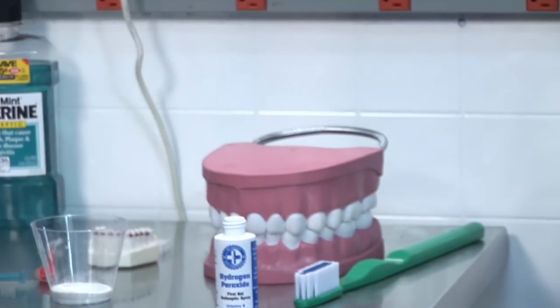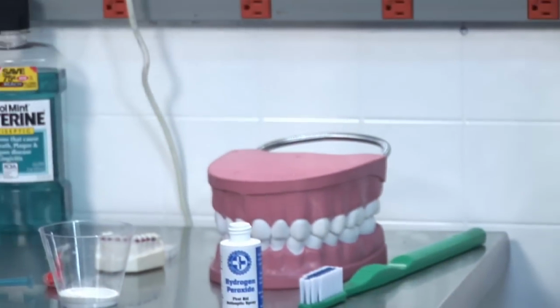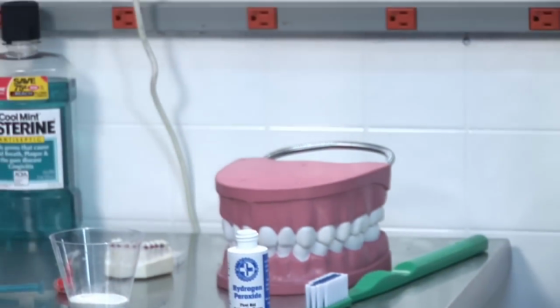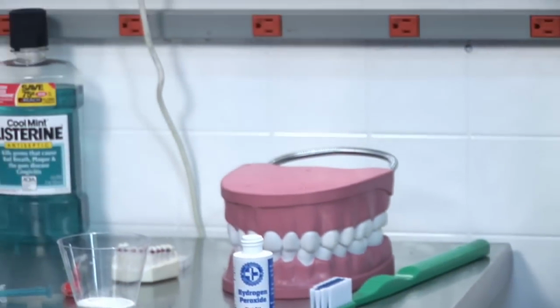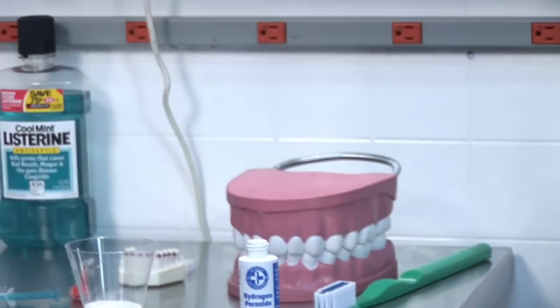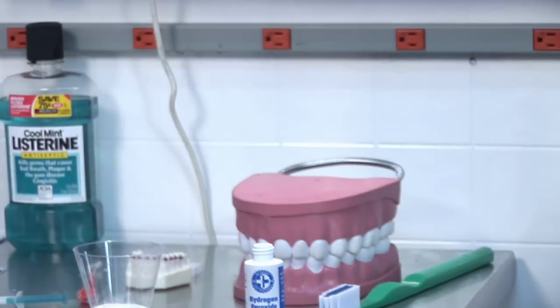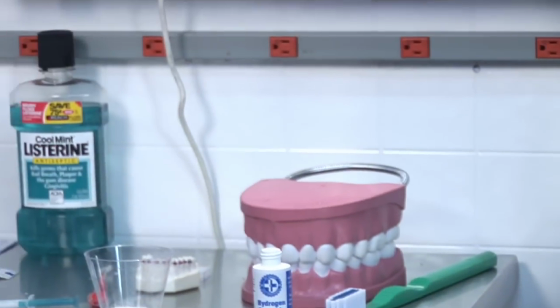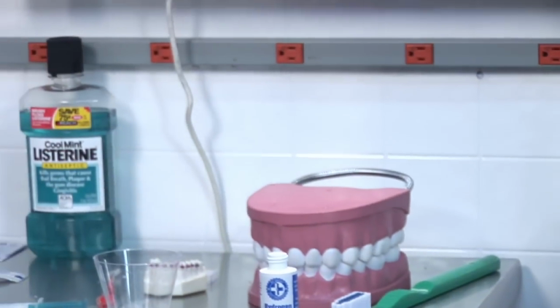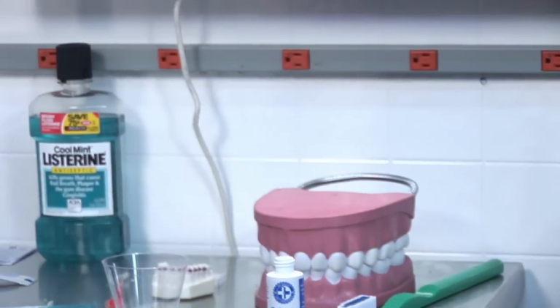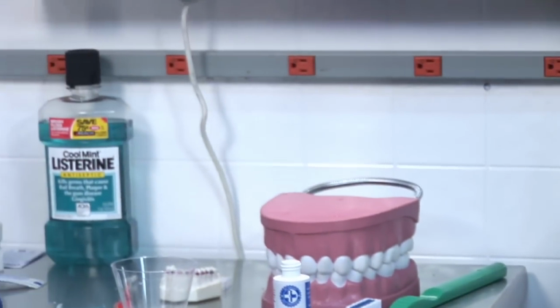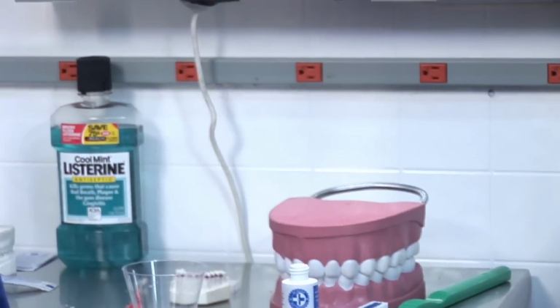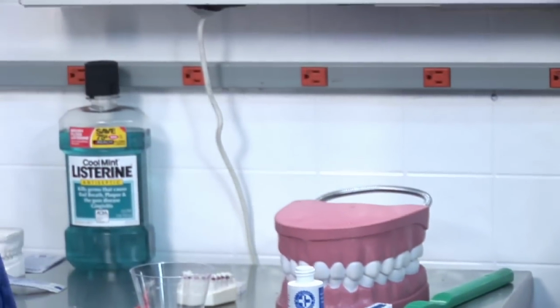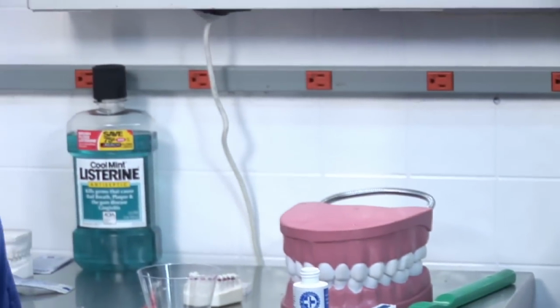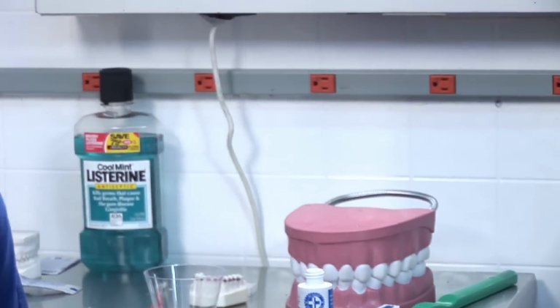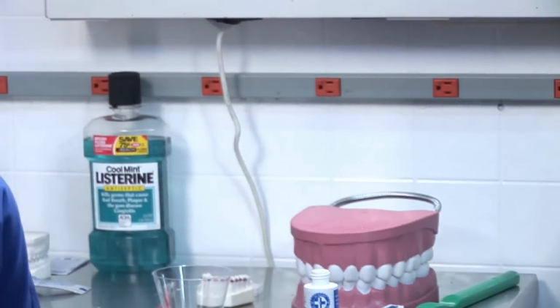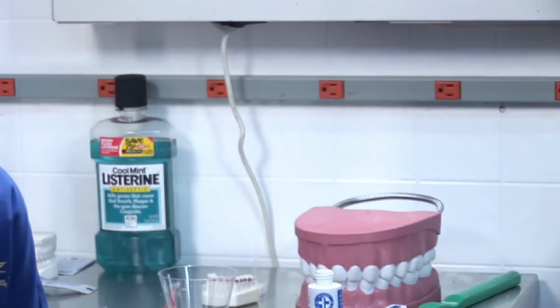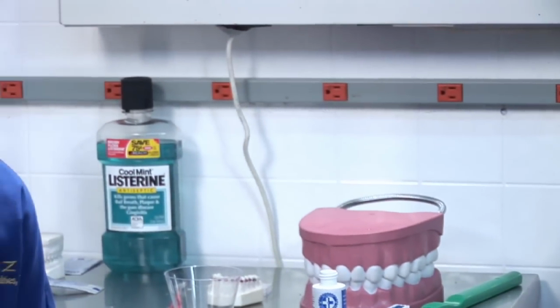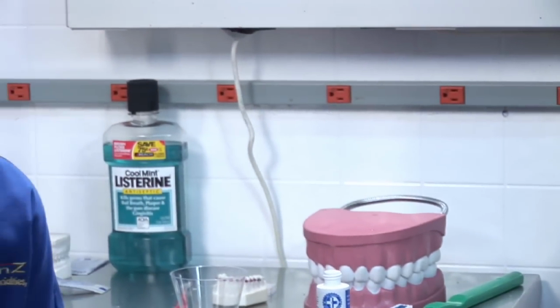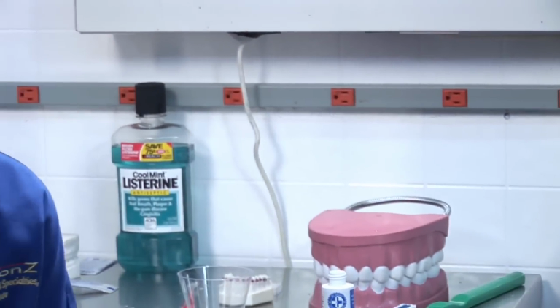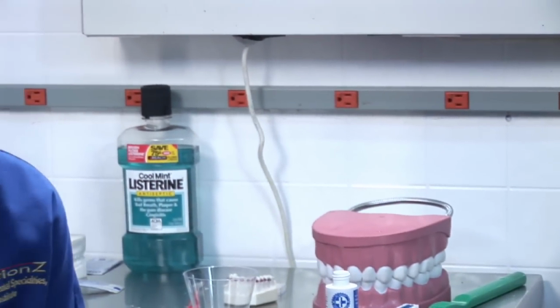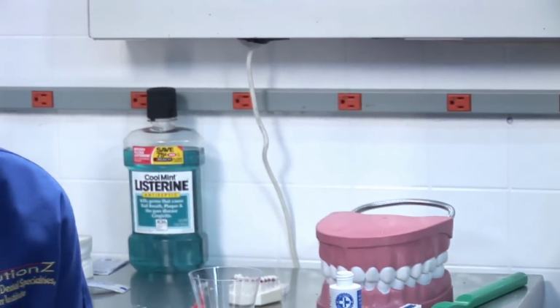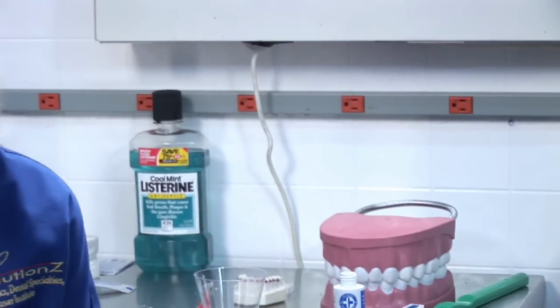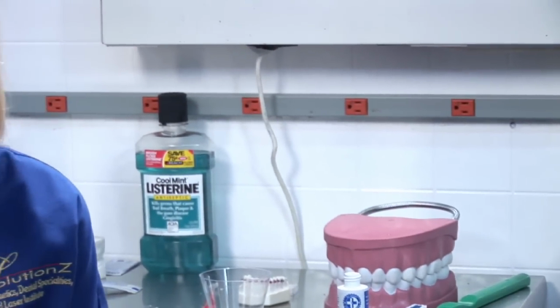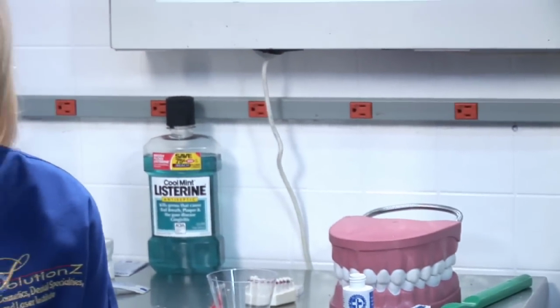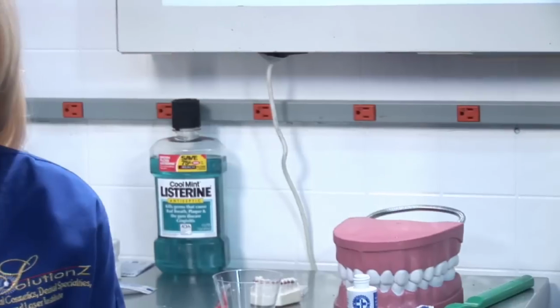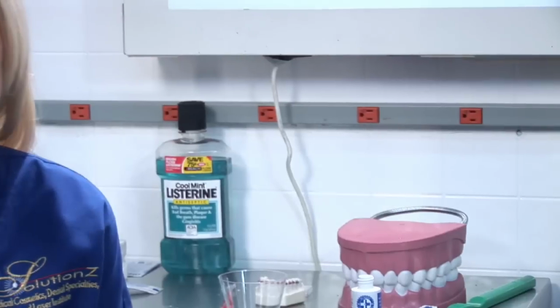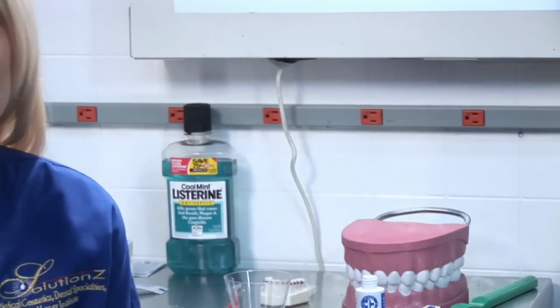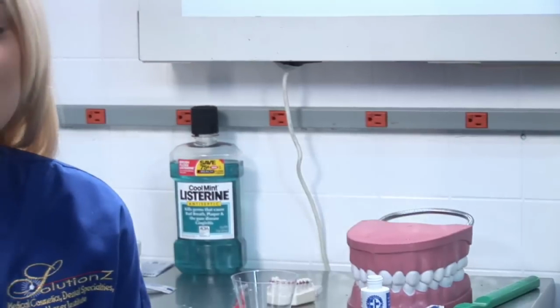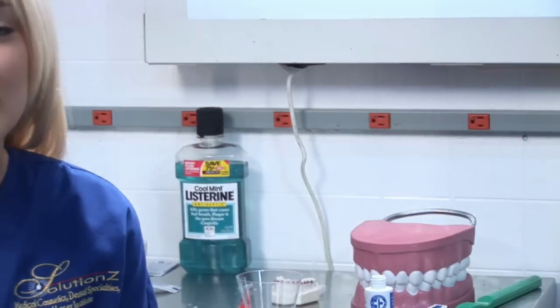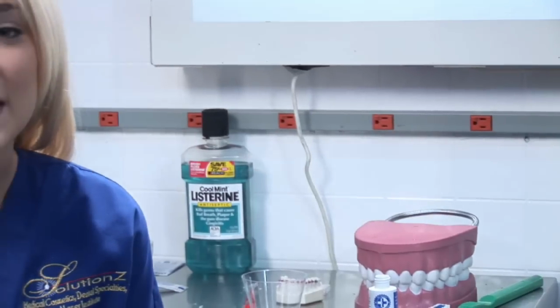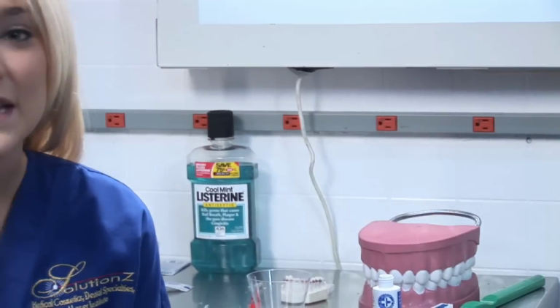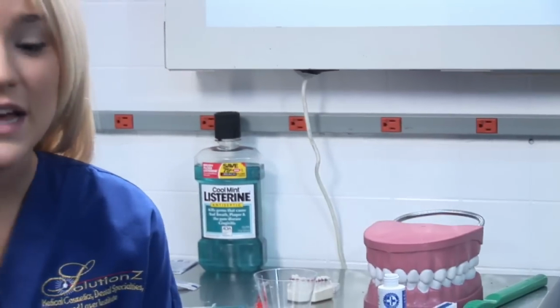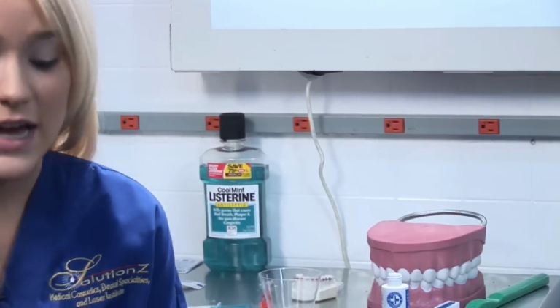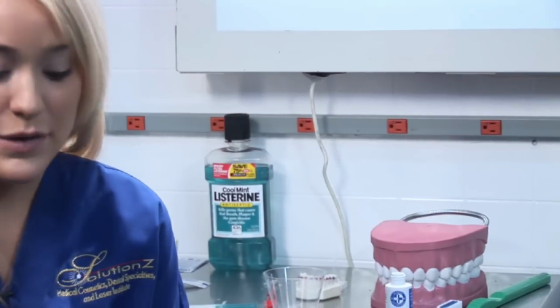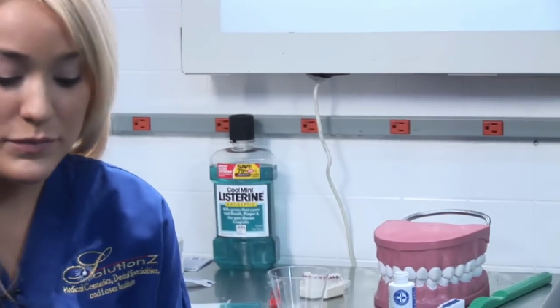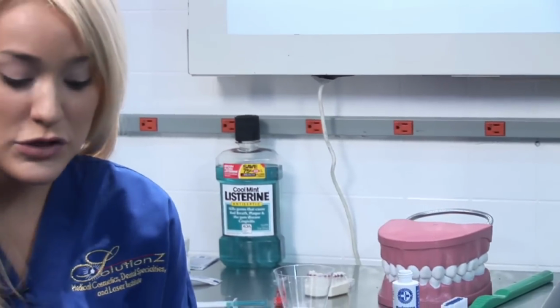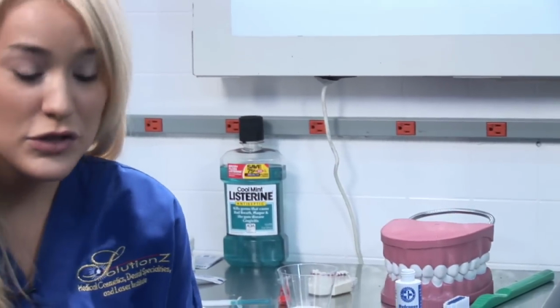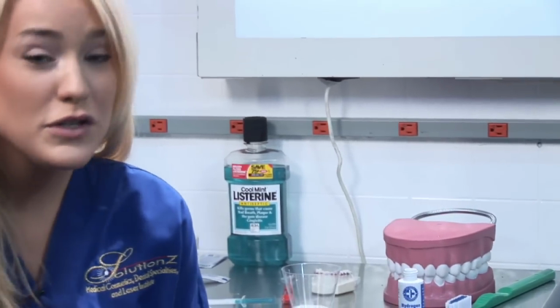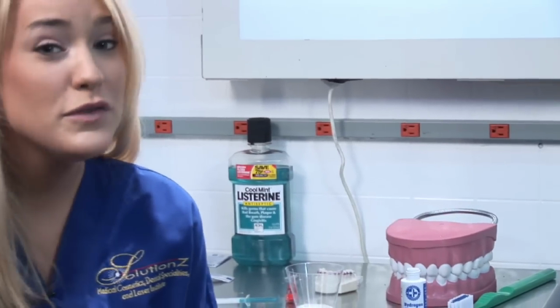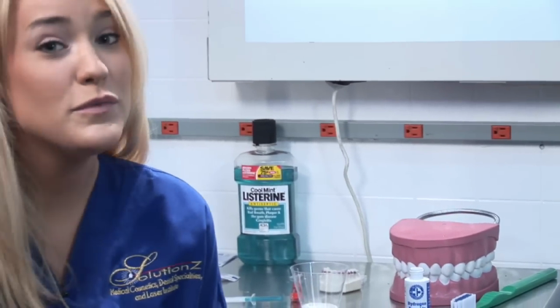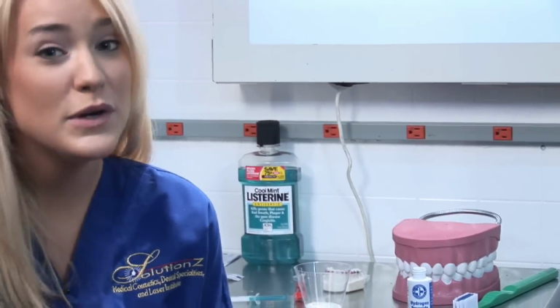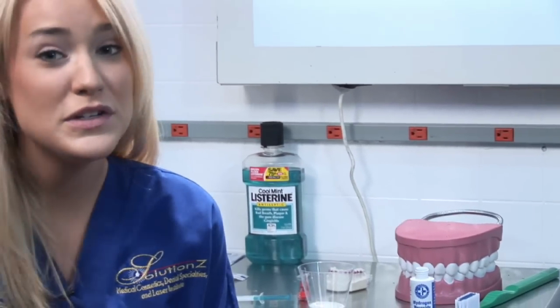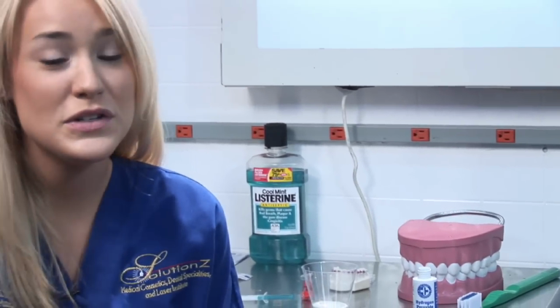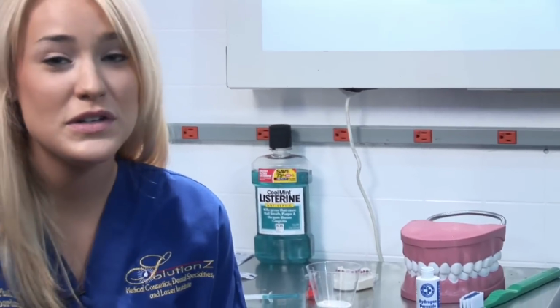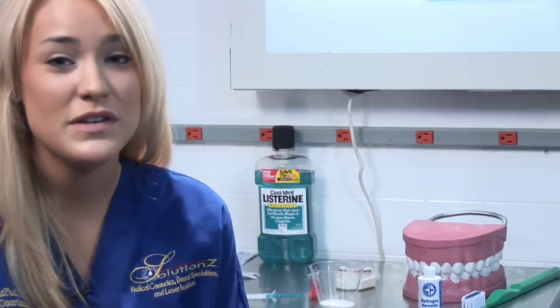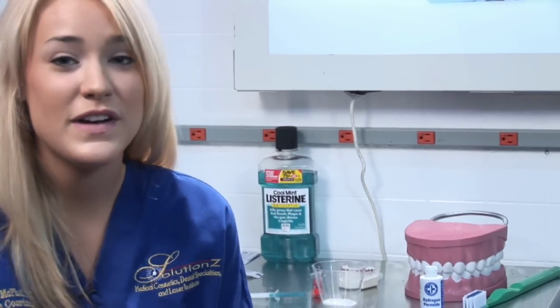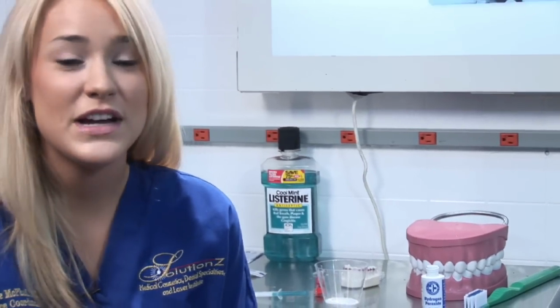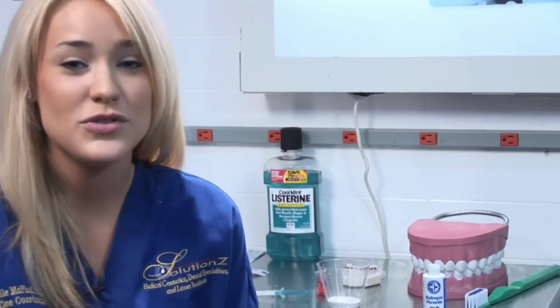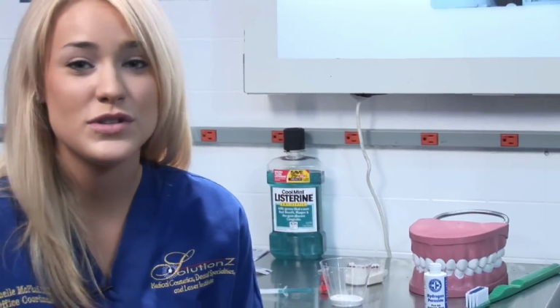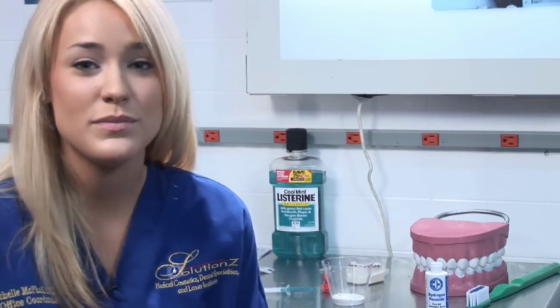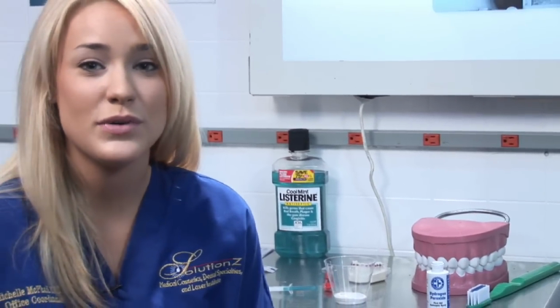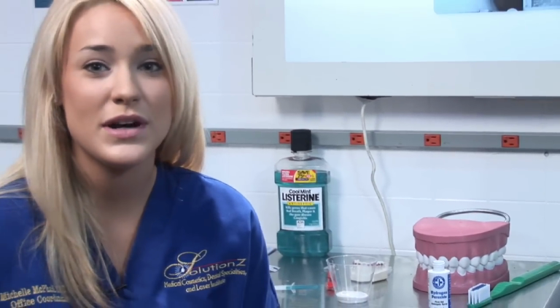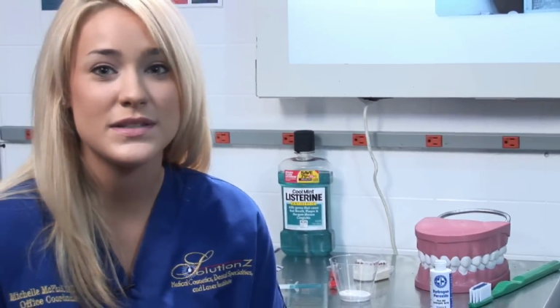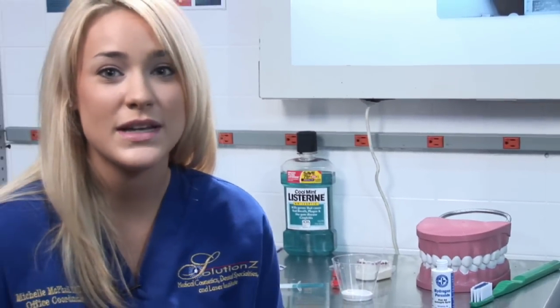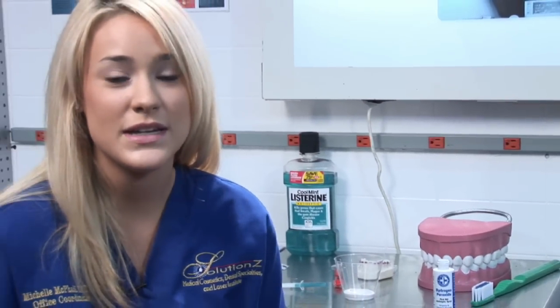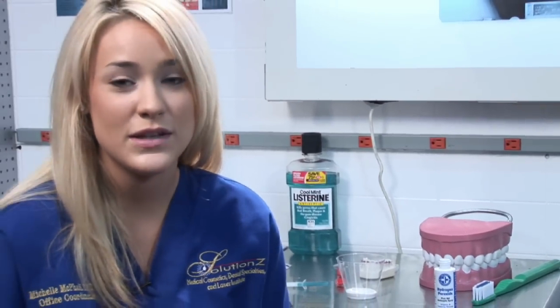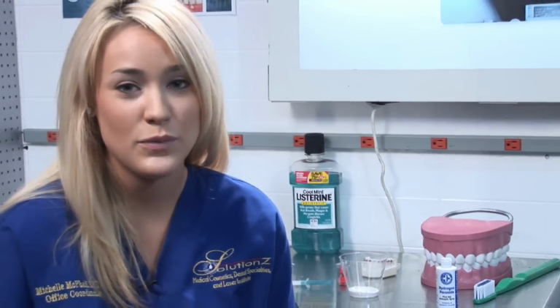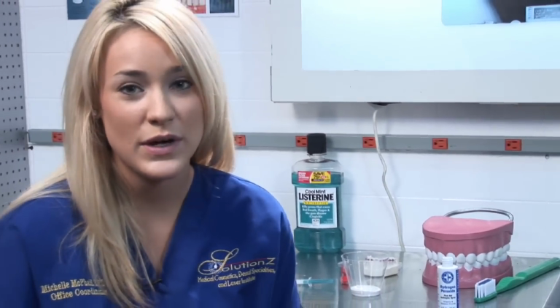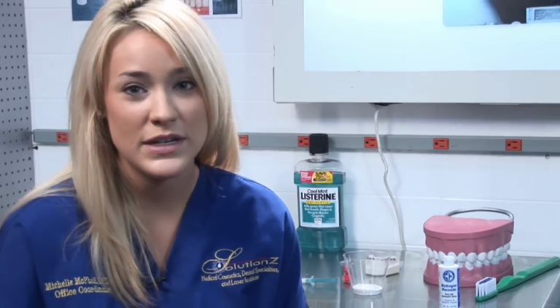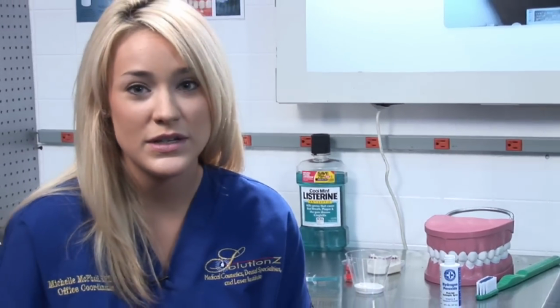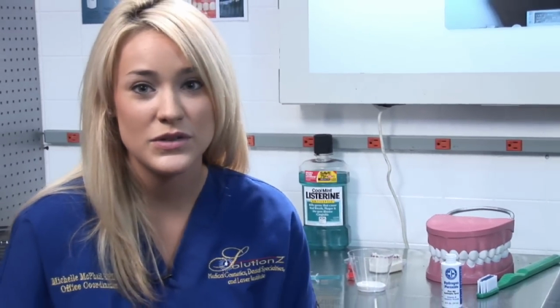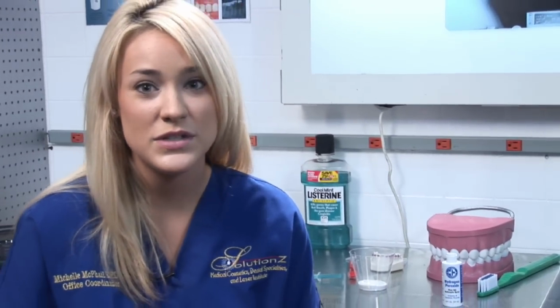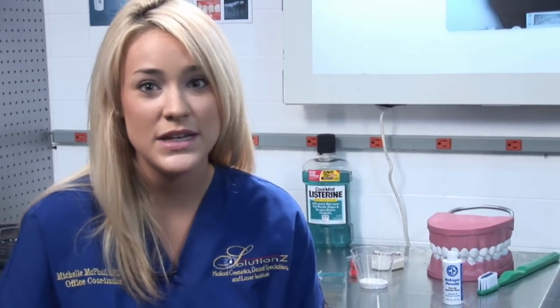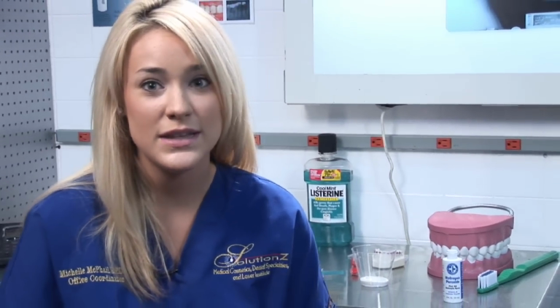Hi, my name is Michelle, and I'm a dental assistant with Solutions, and I'm sure you've wondered if hydrogen peroxide can whiten your teeth.